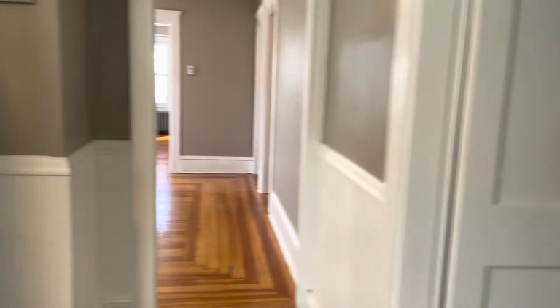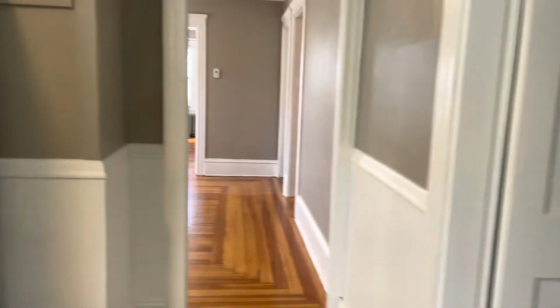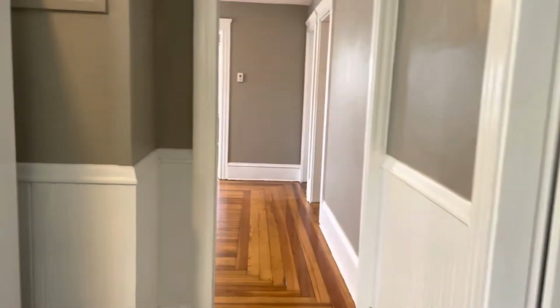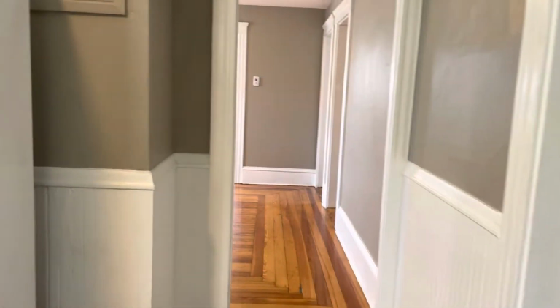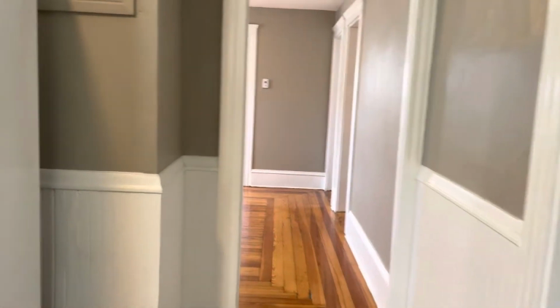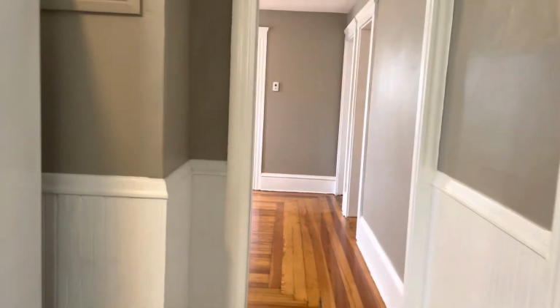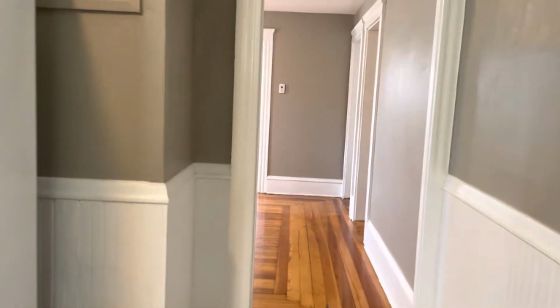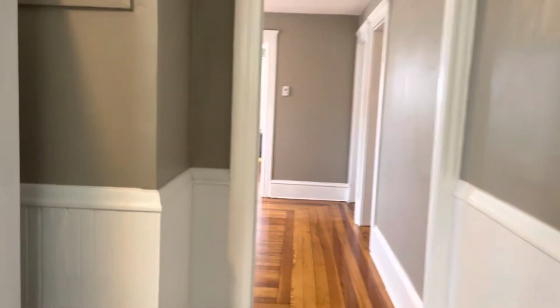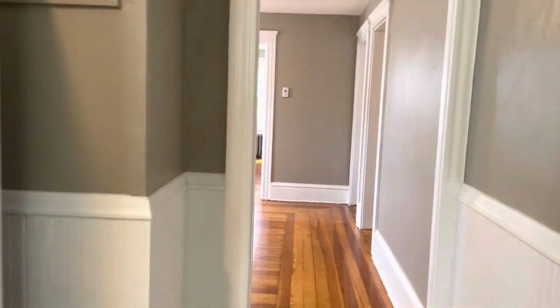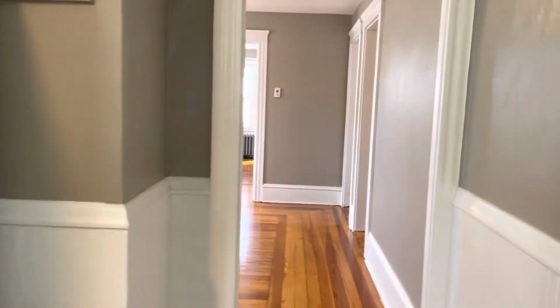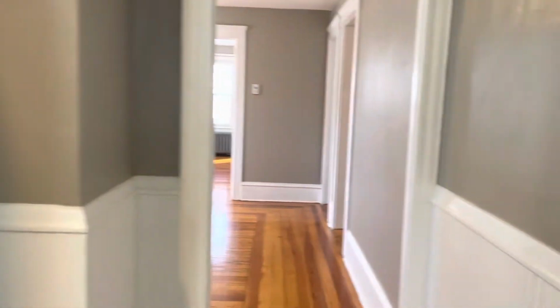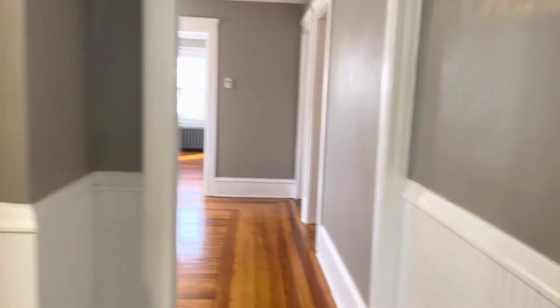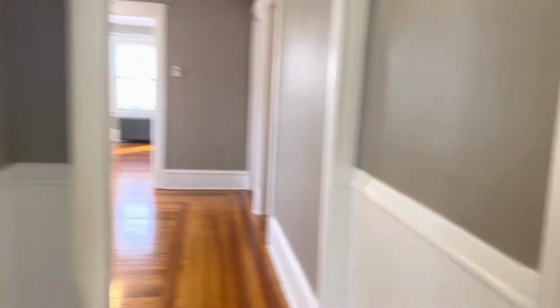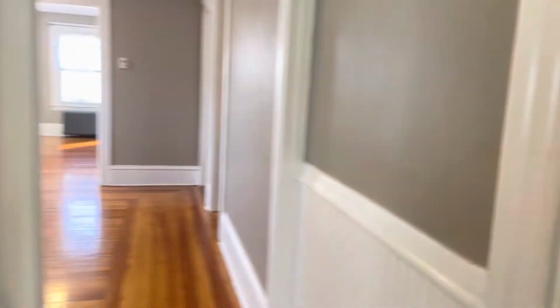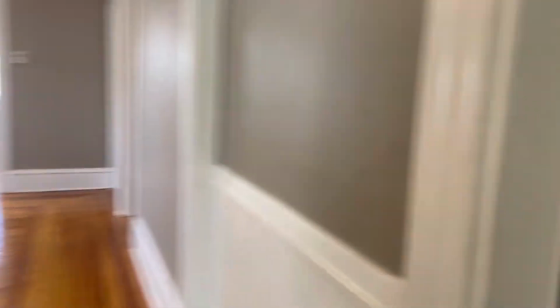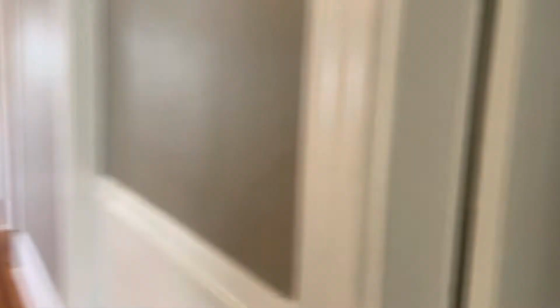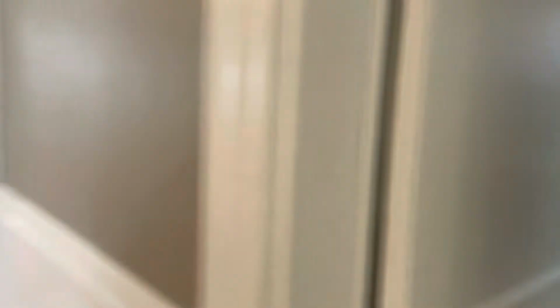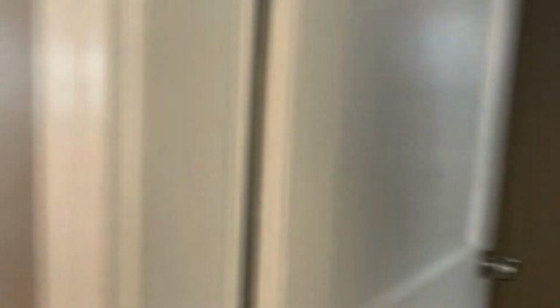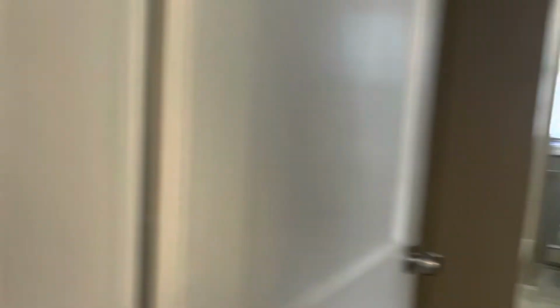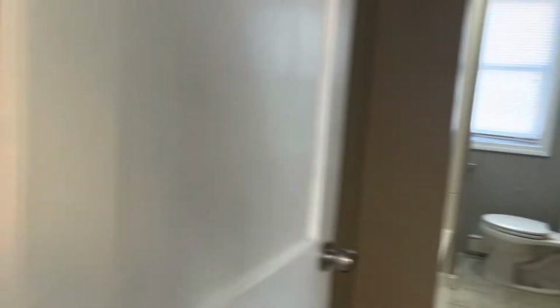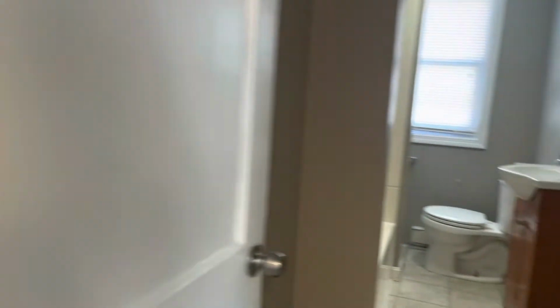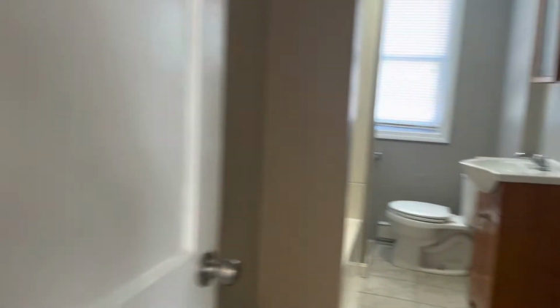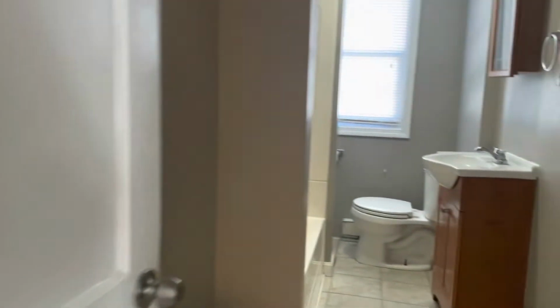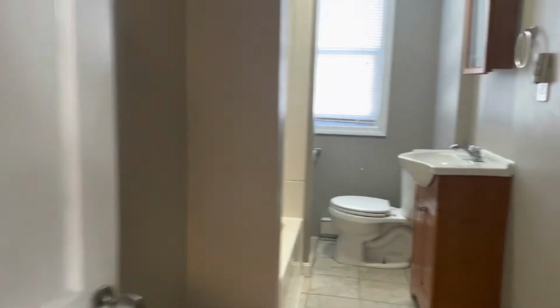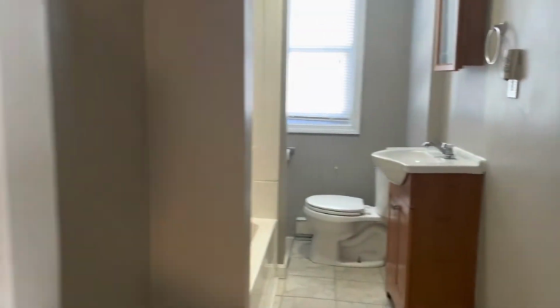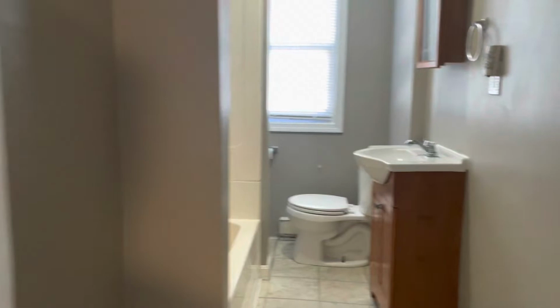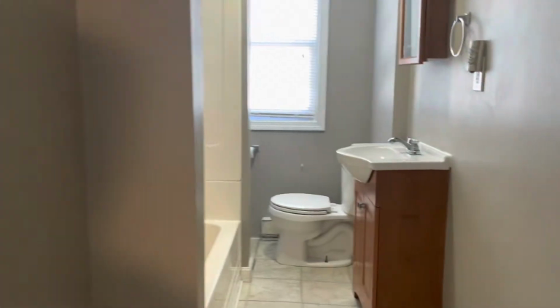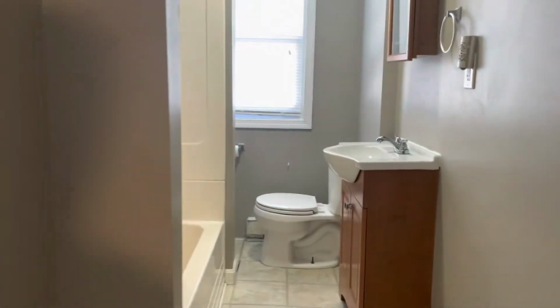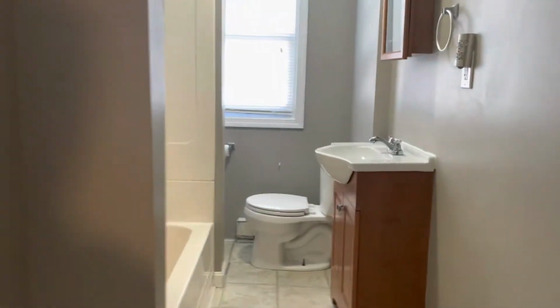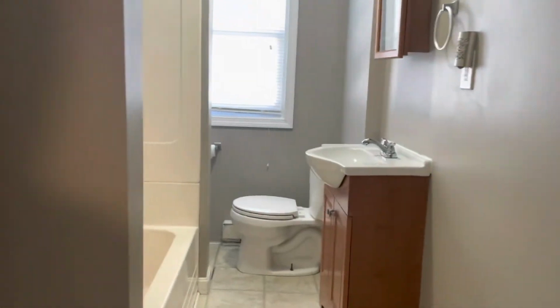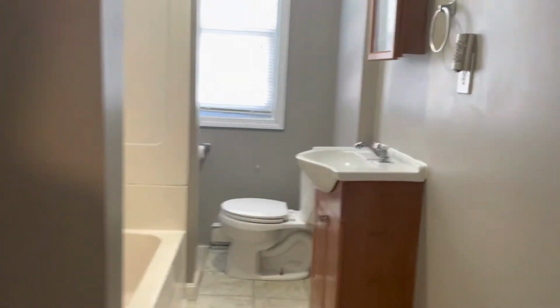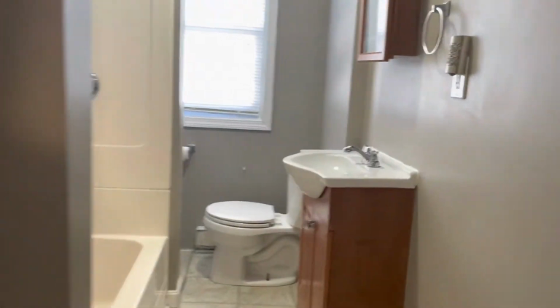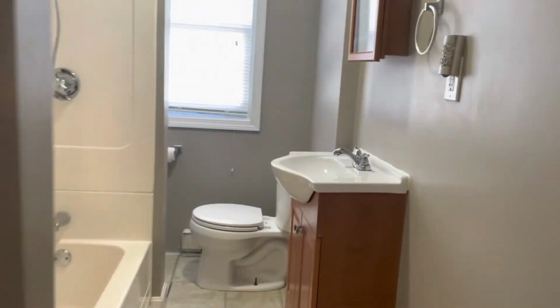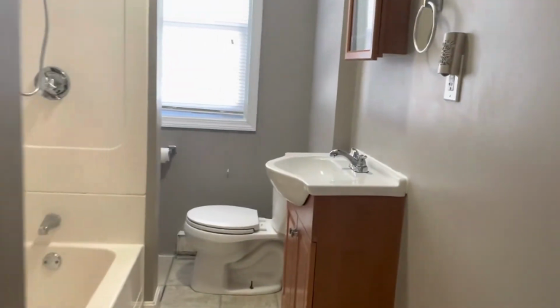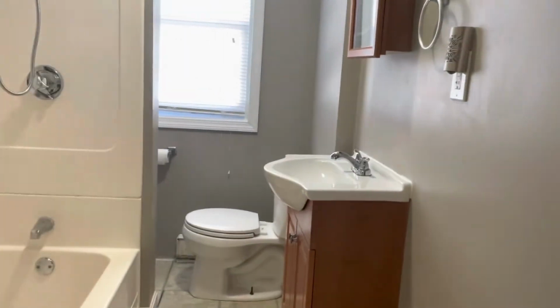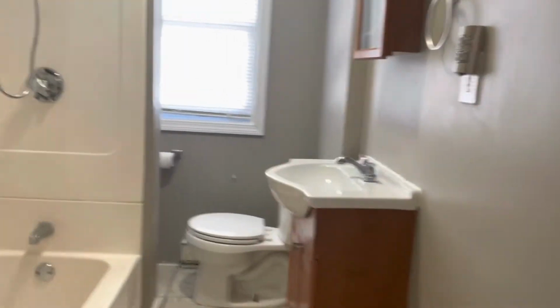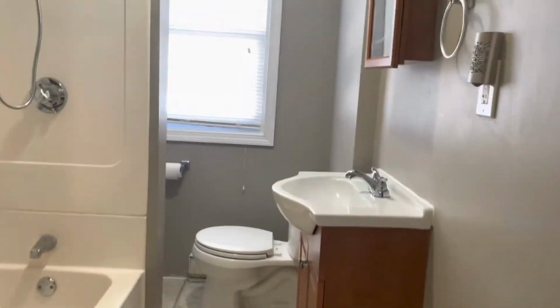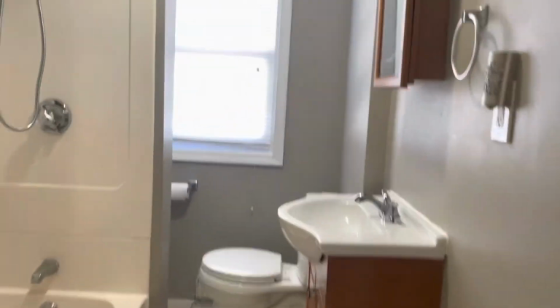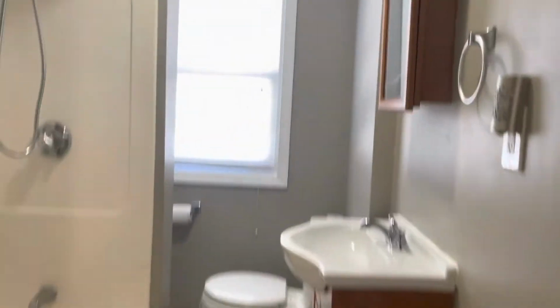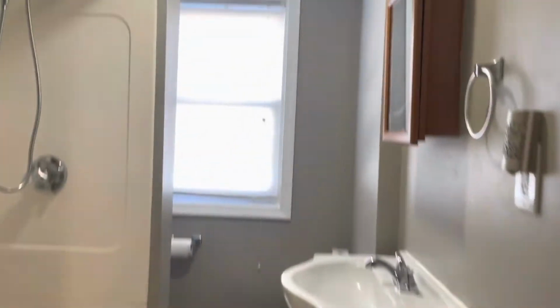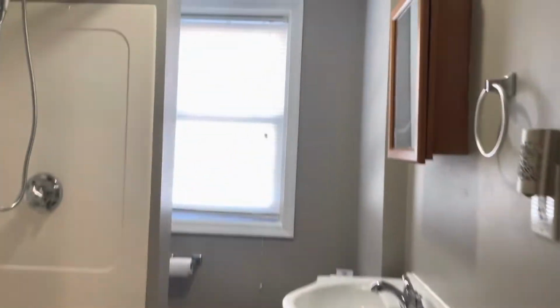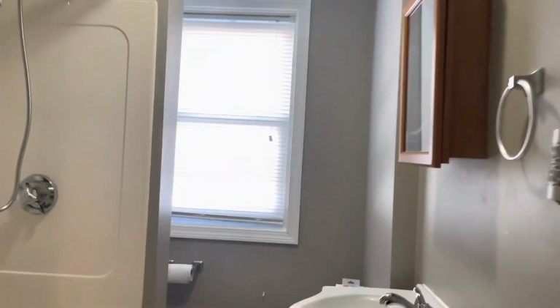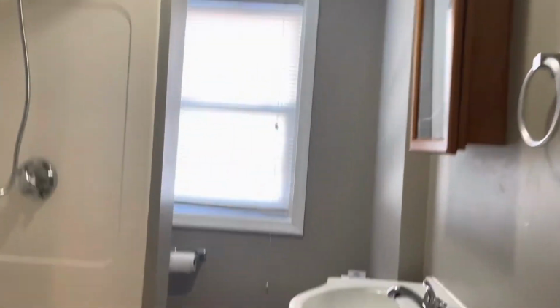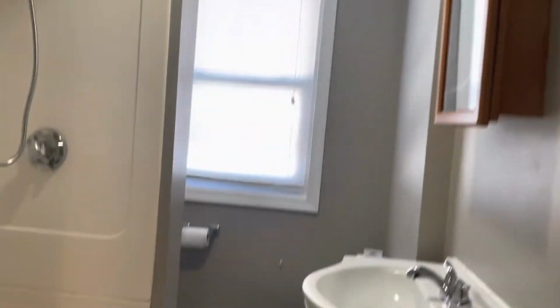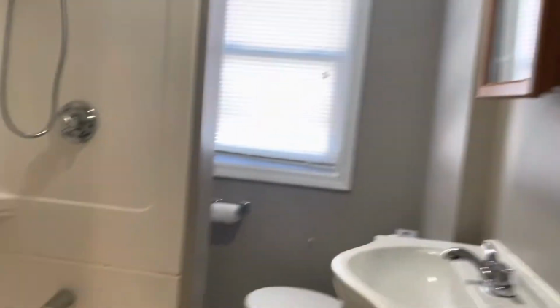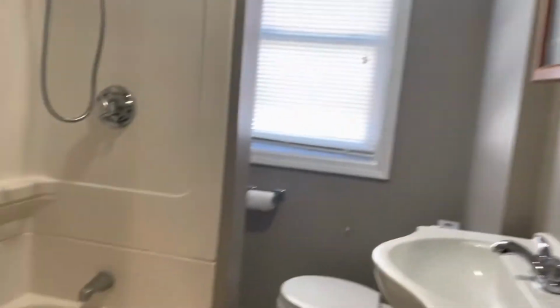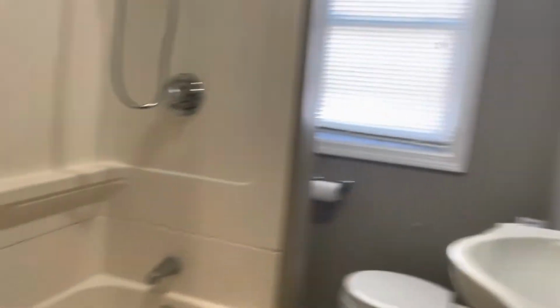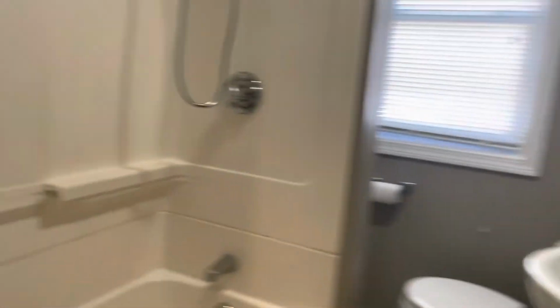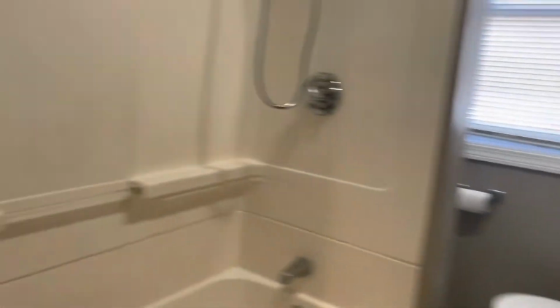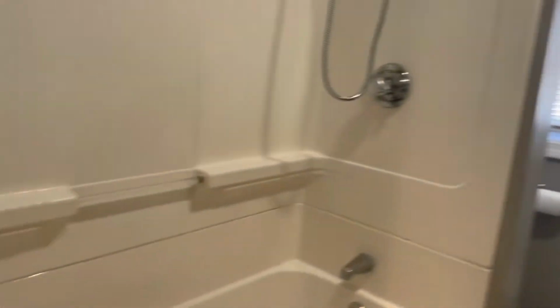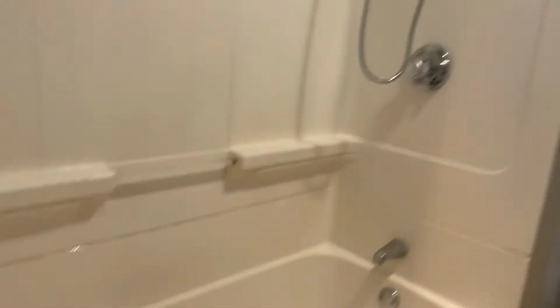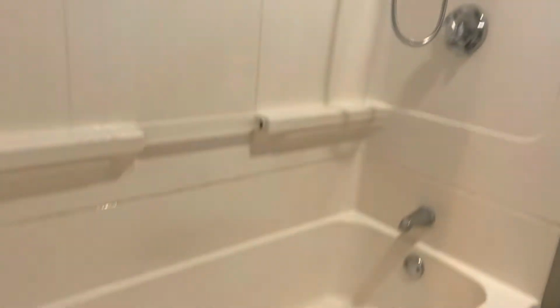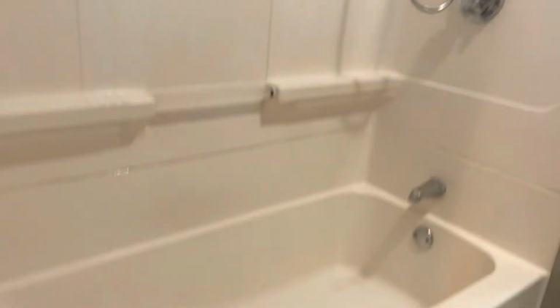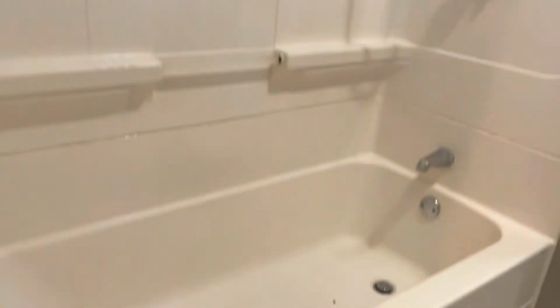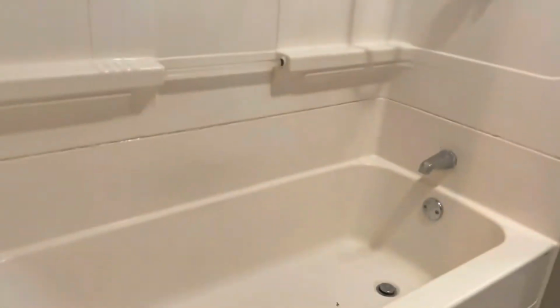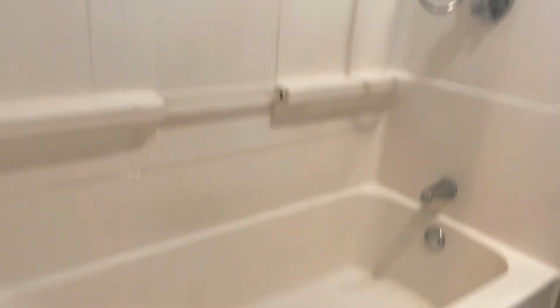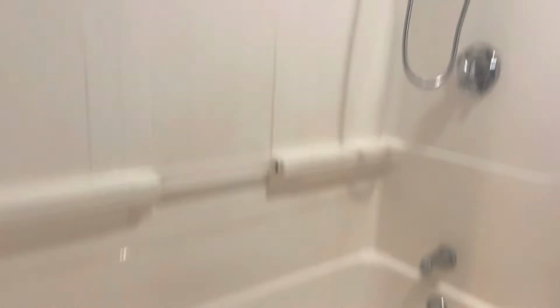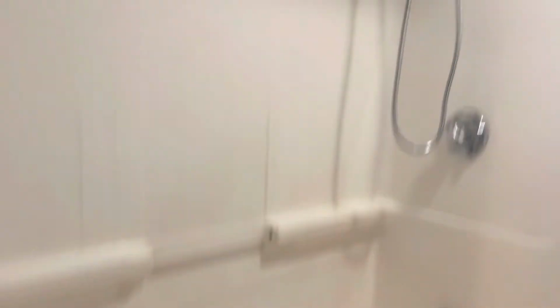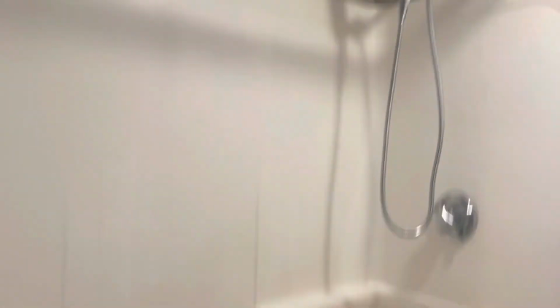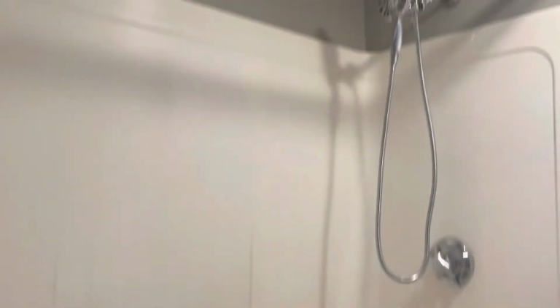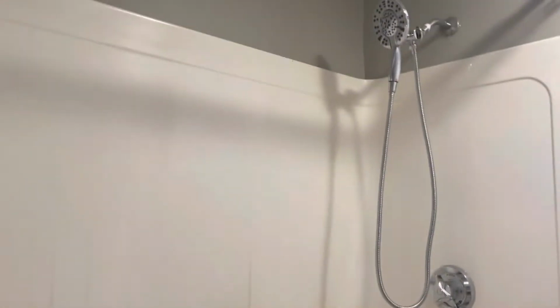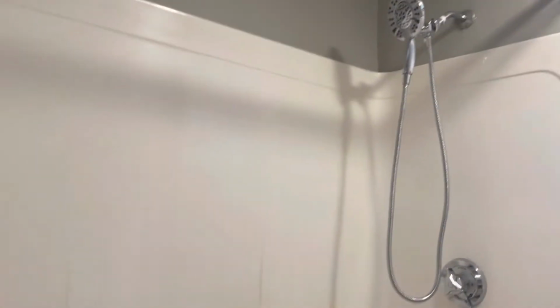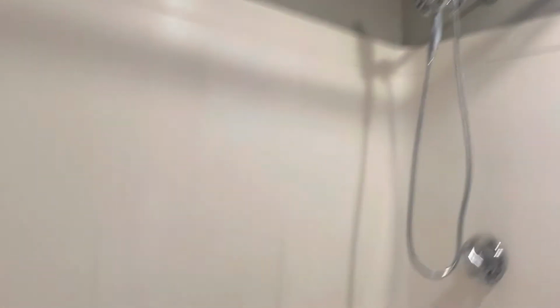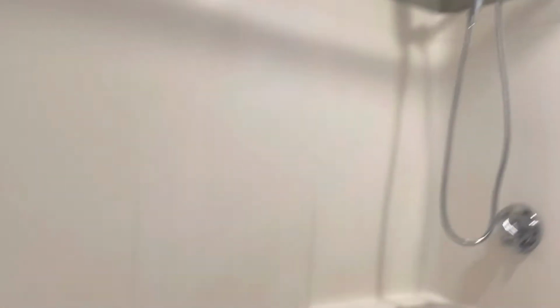To my right, get the full bathroom with a vanity. Shower-tub combo.